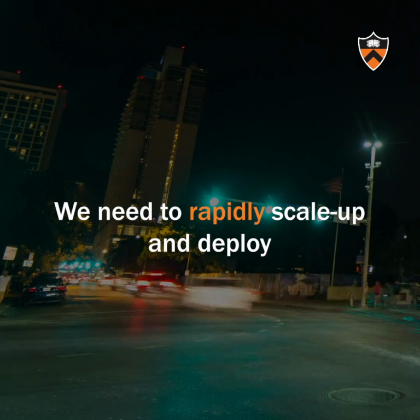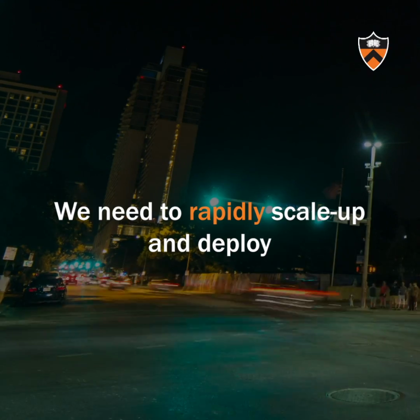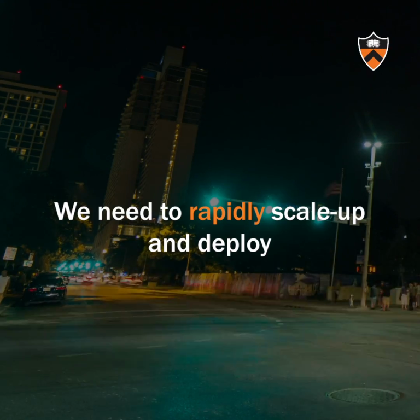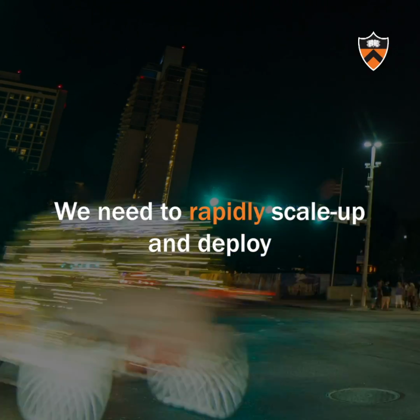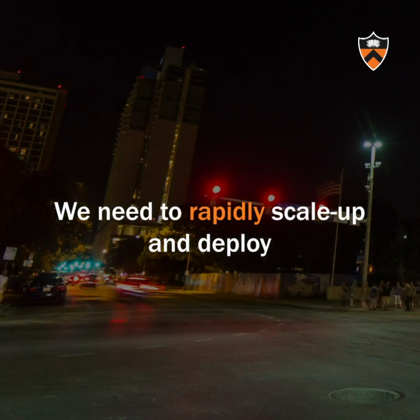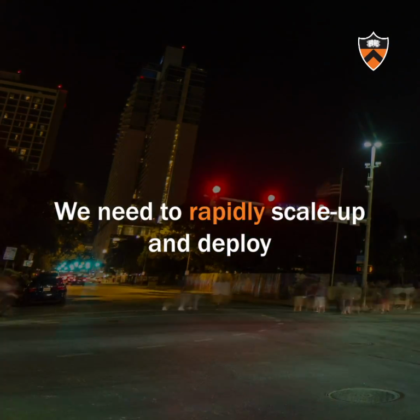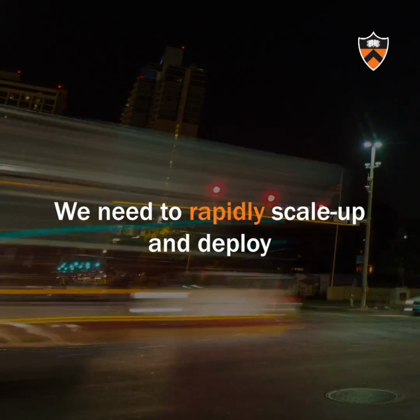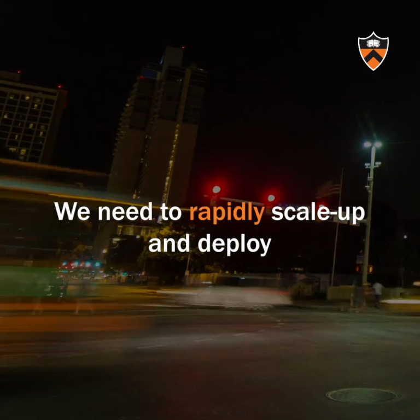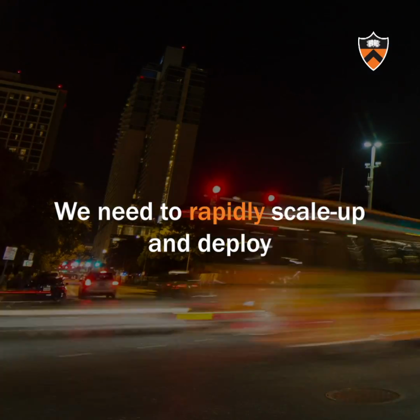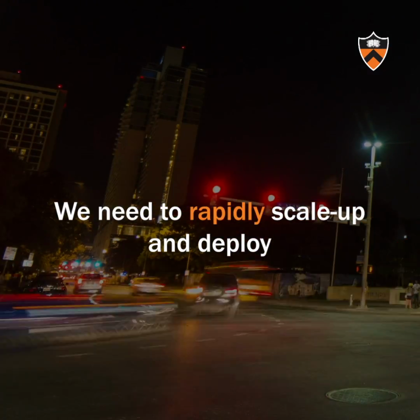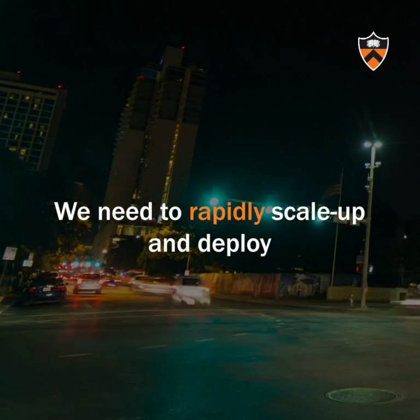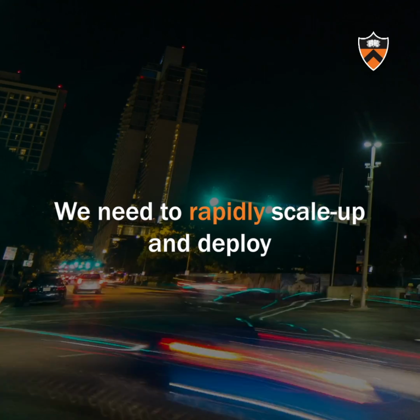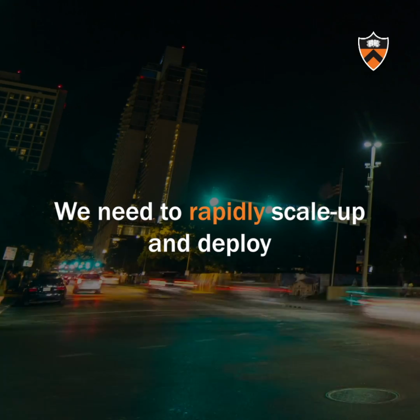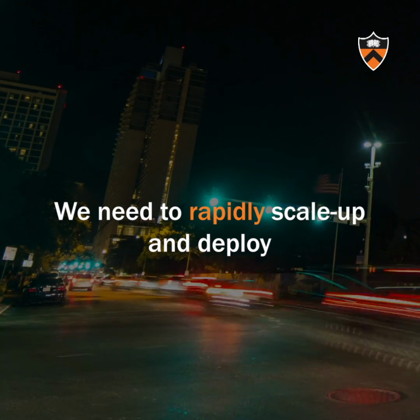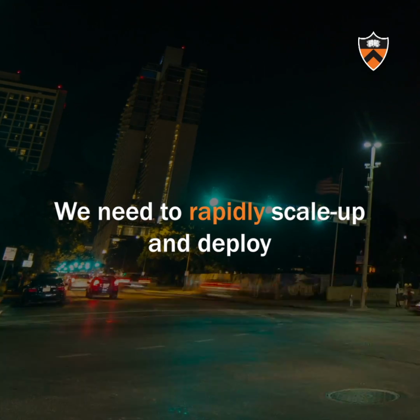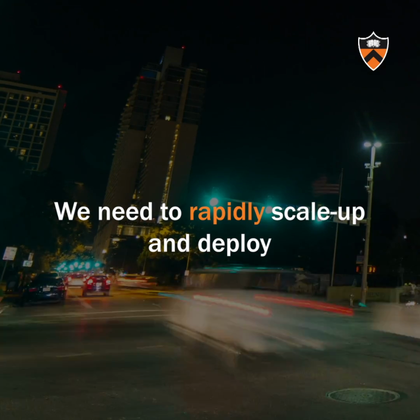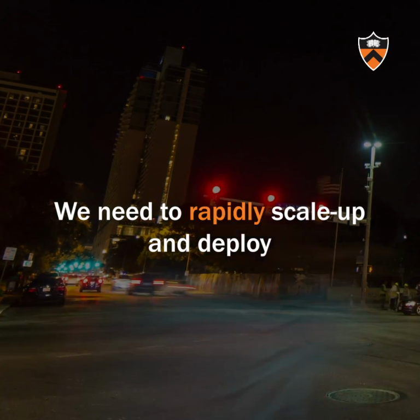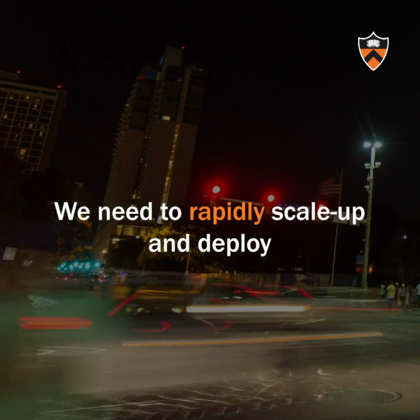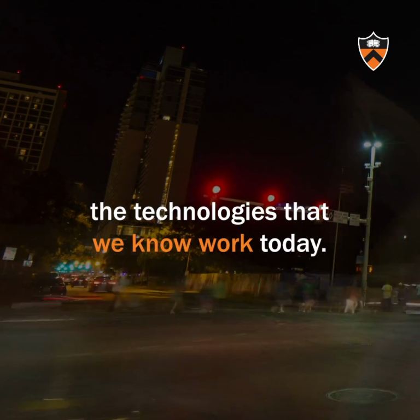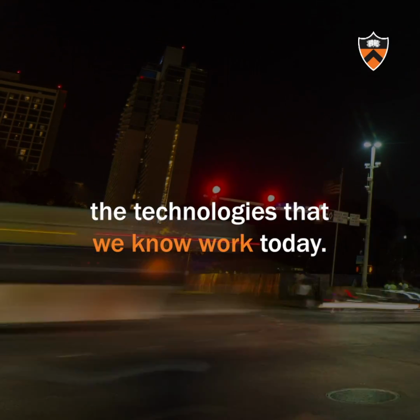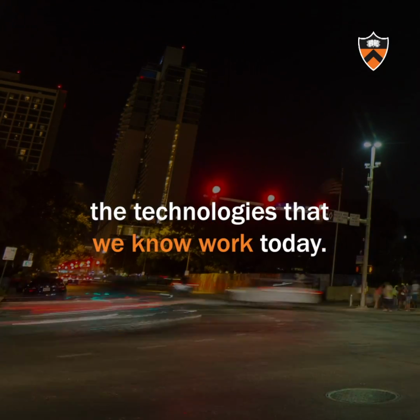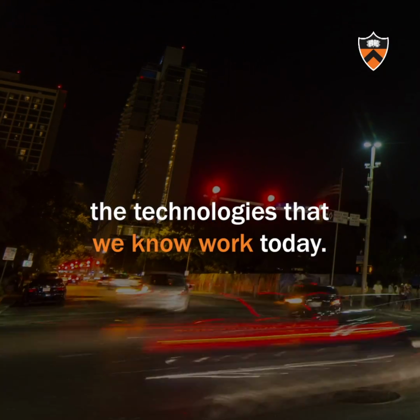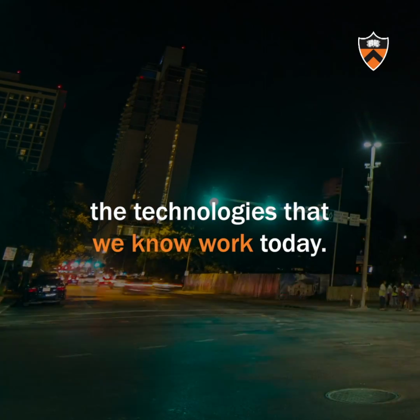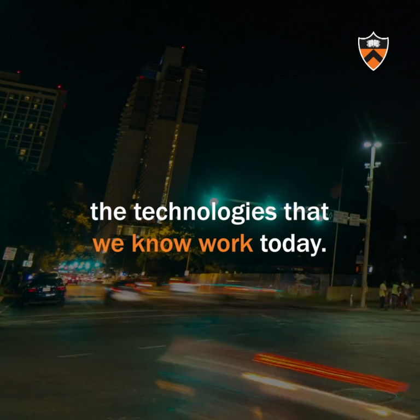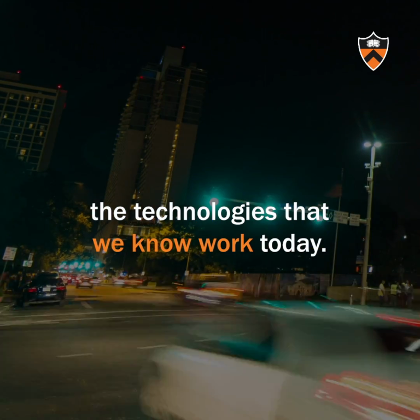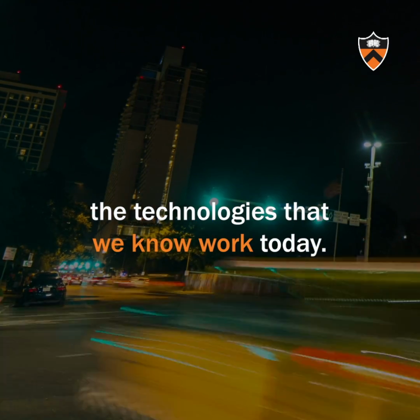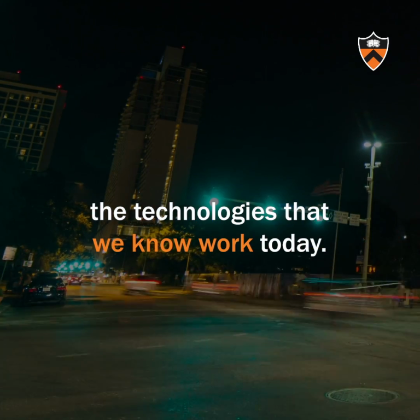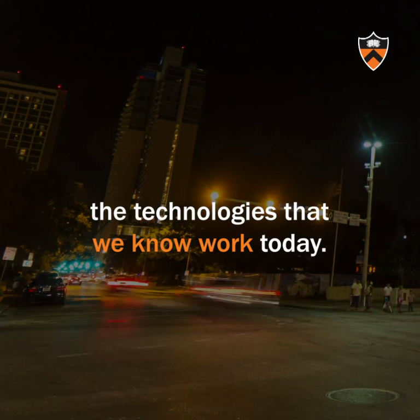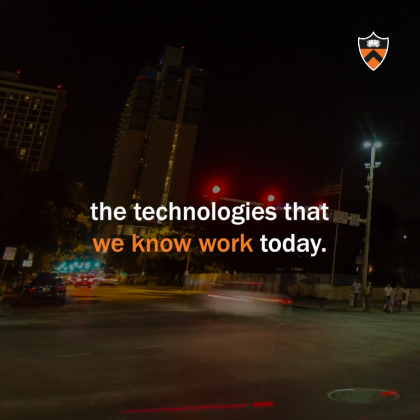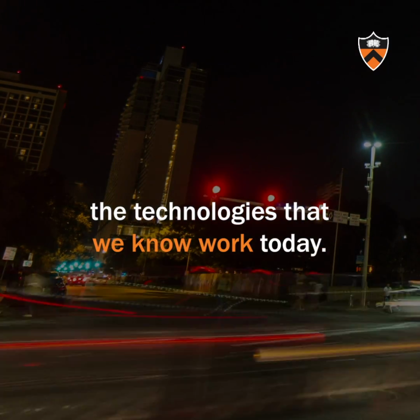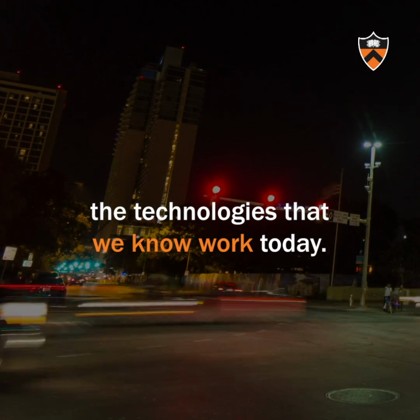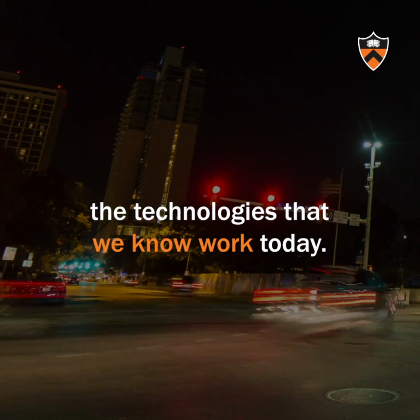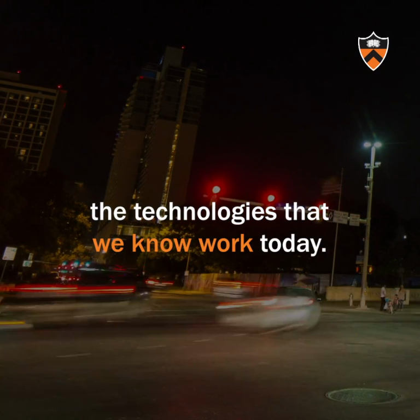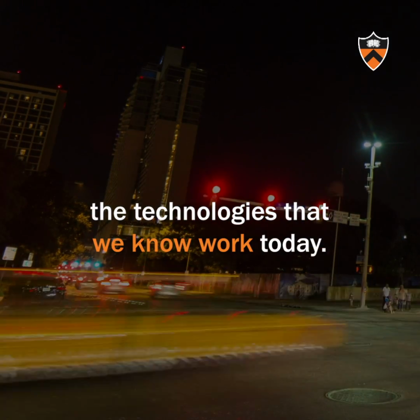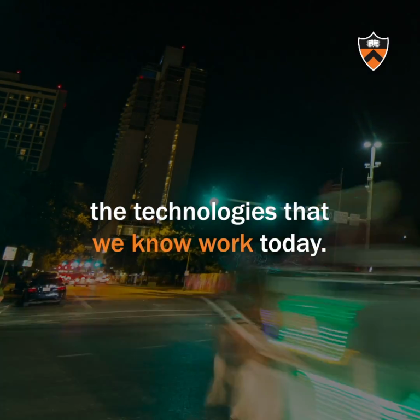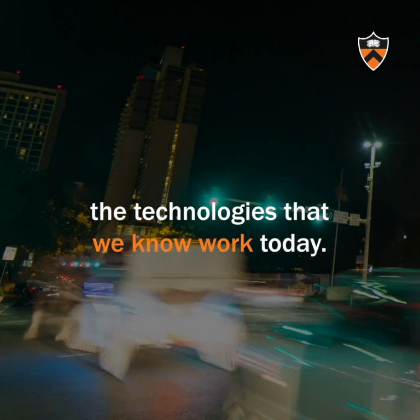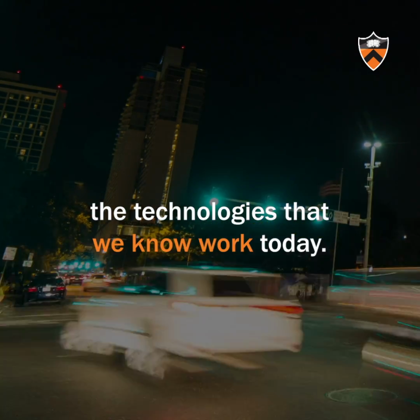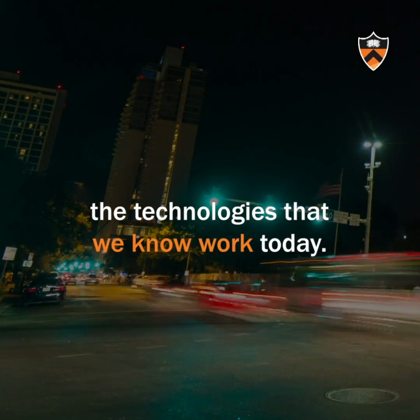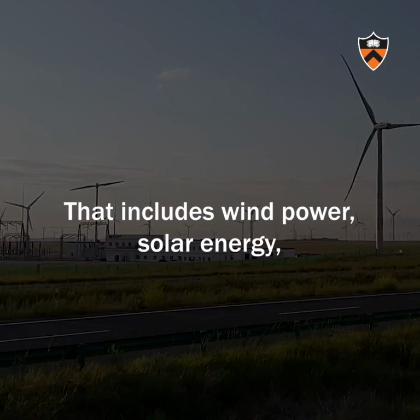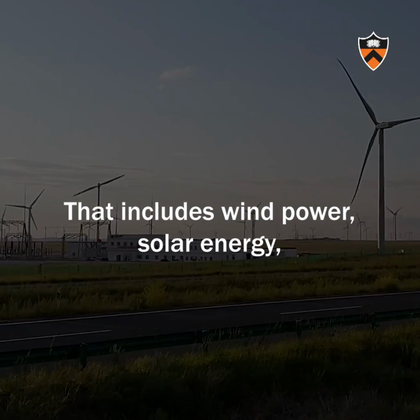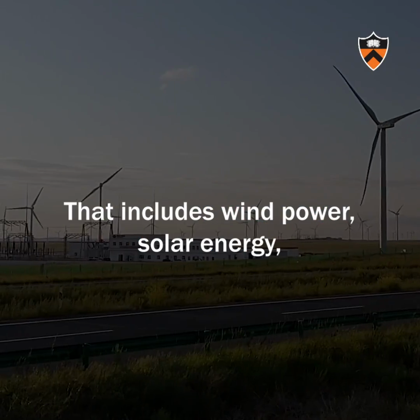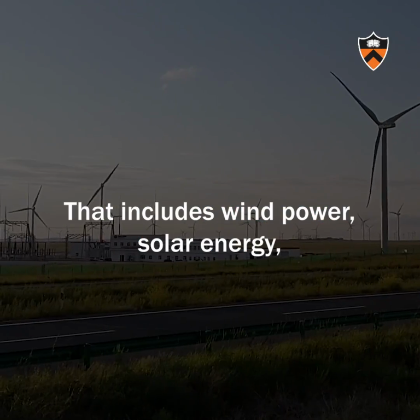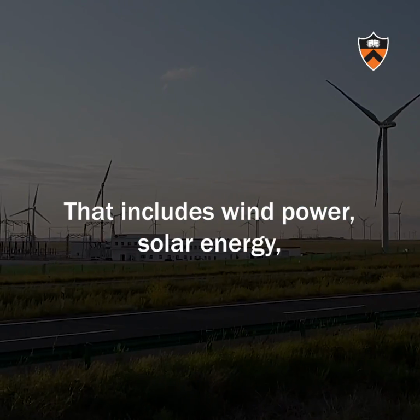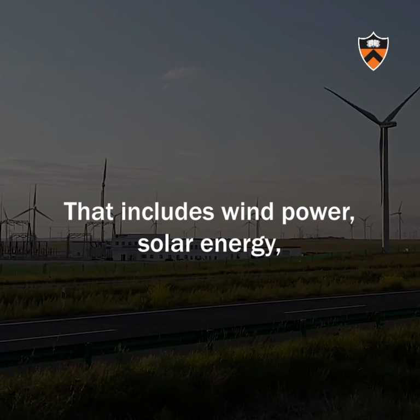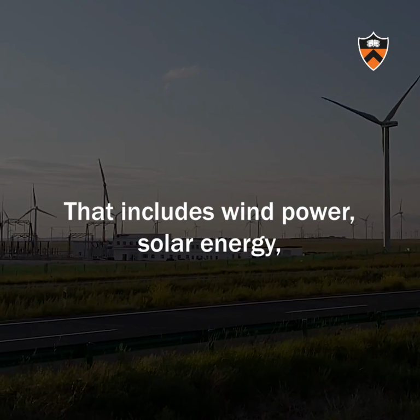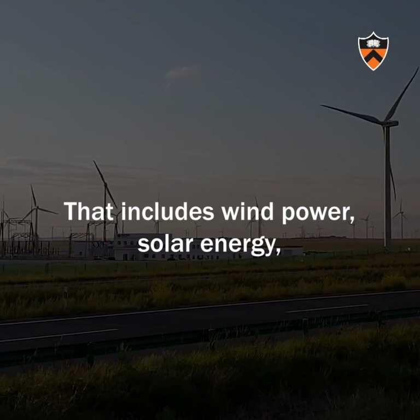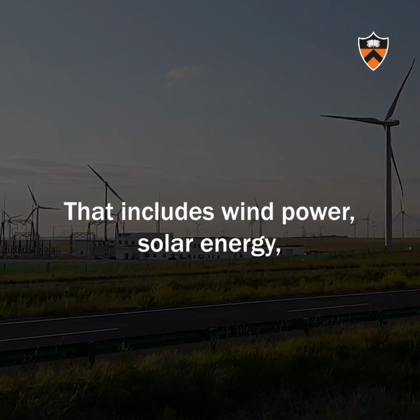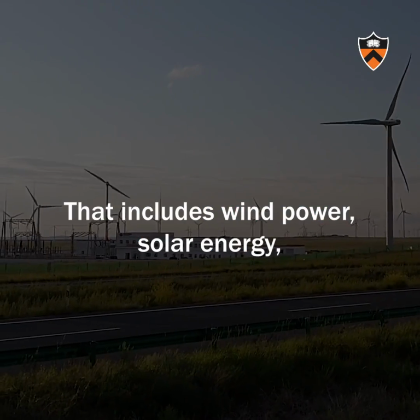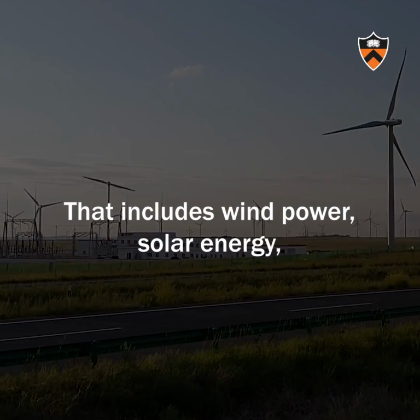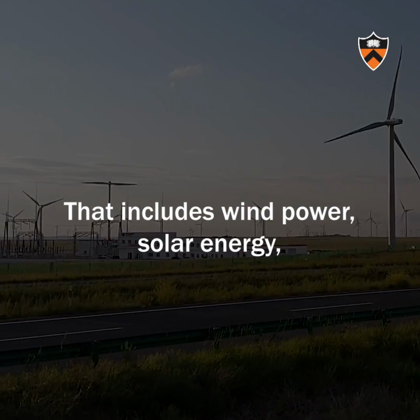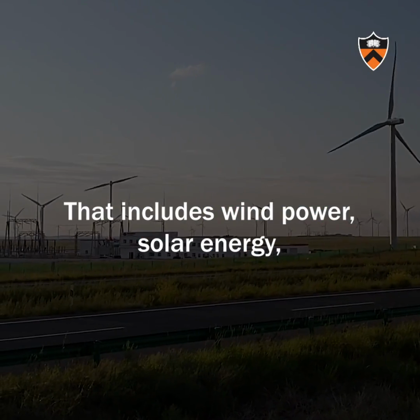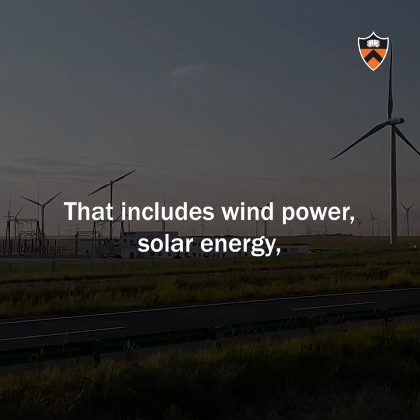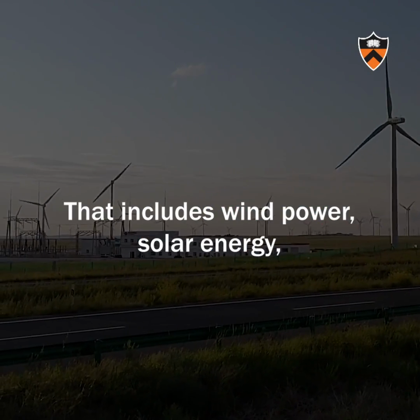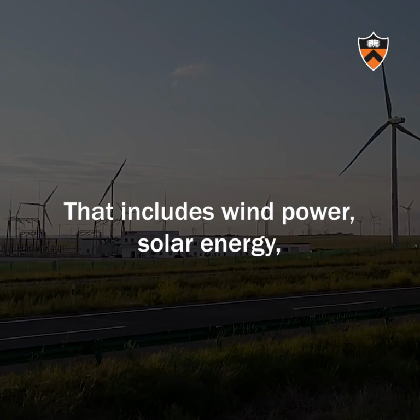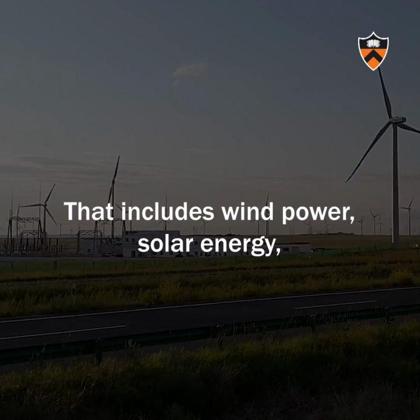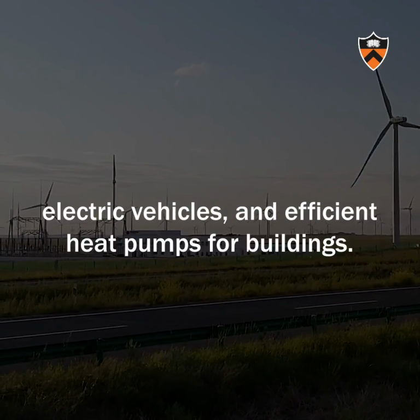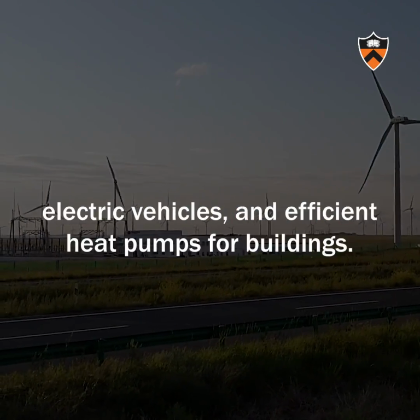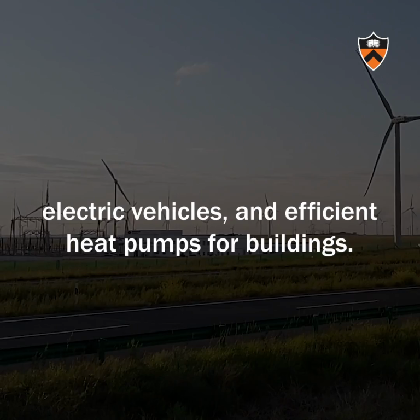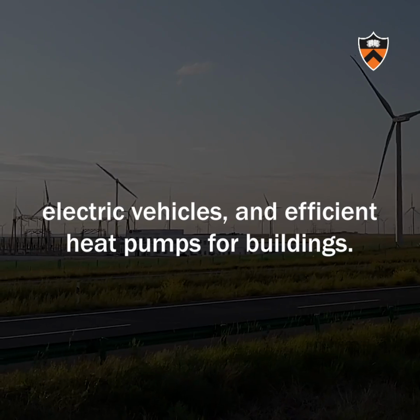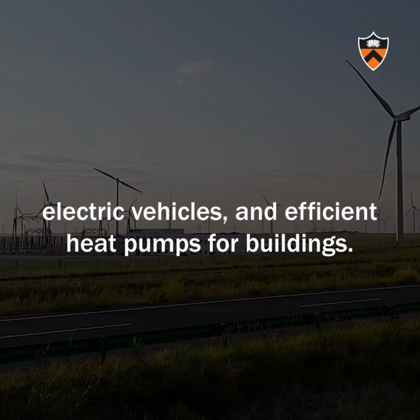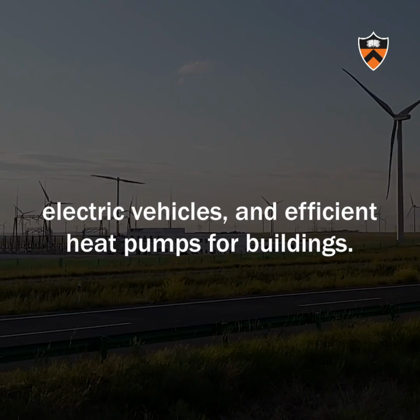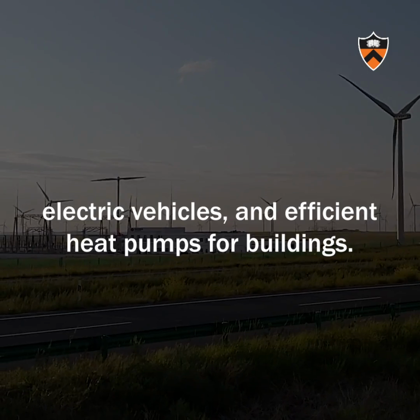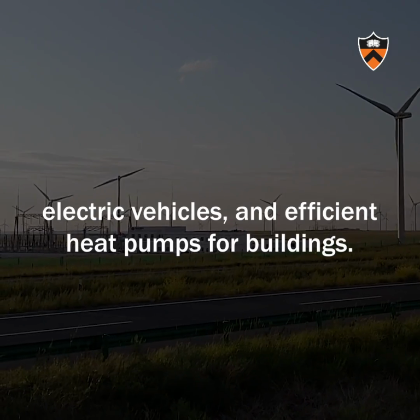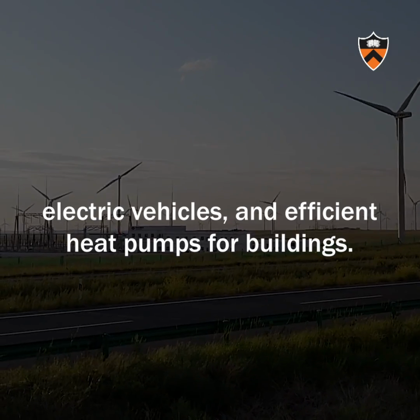We need to rapidly scale up and deploy the technologies that we know work today. That includes wind power, solar energy, and electric vehicles.